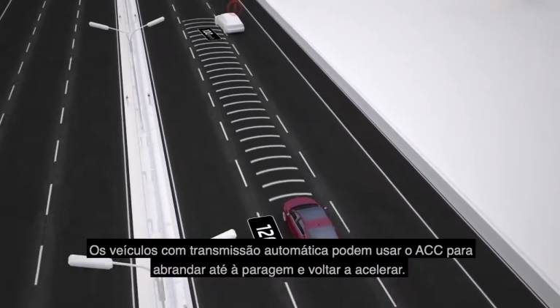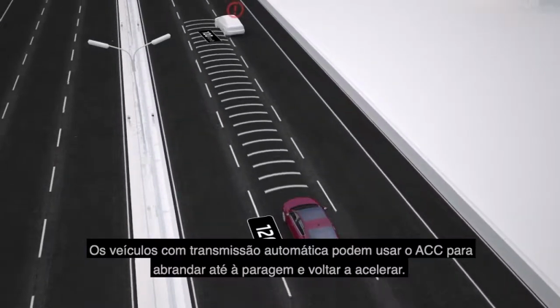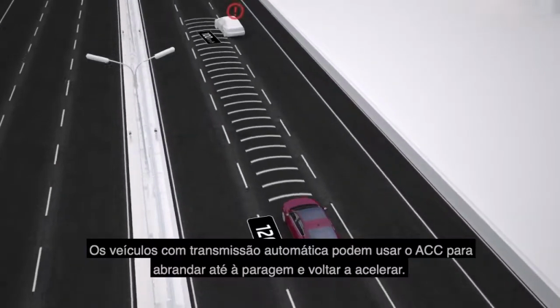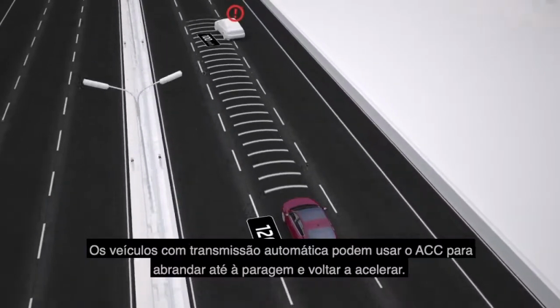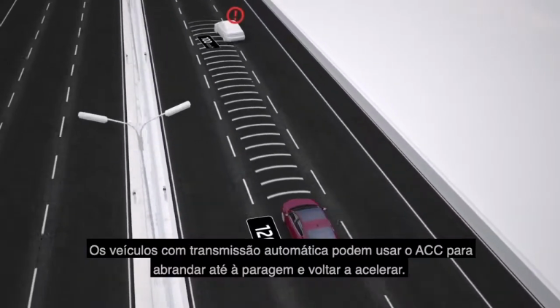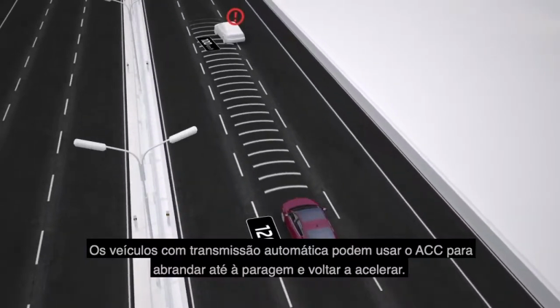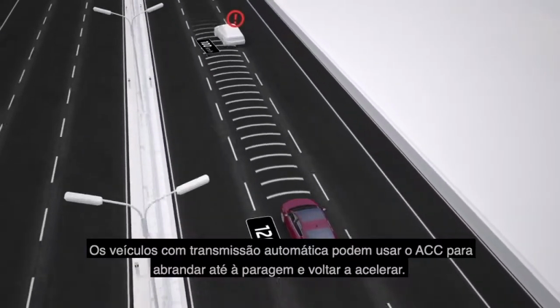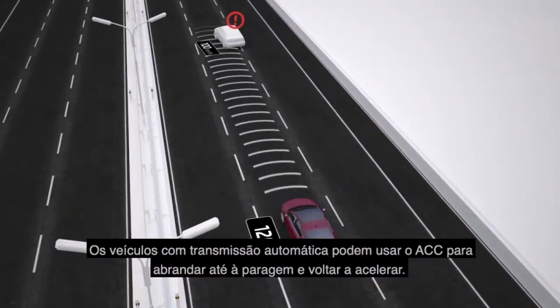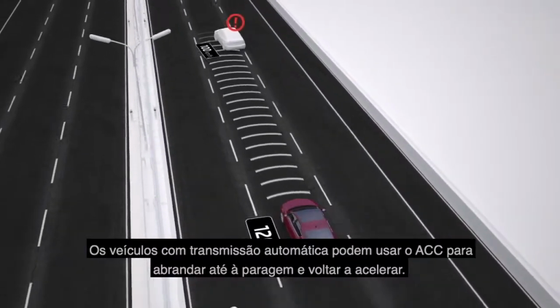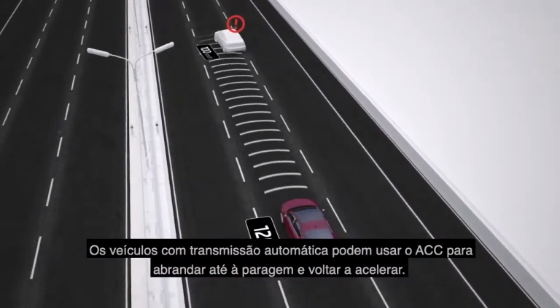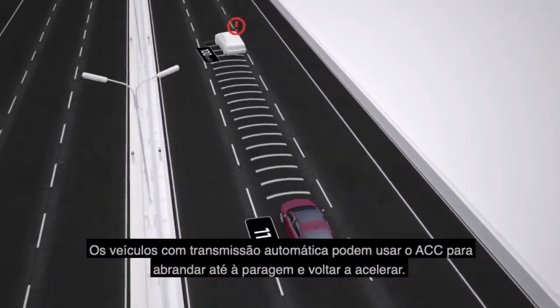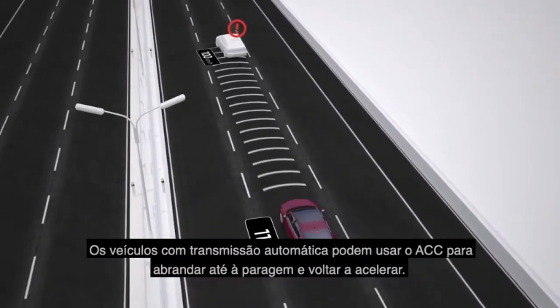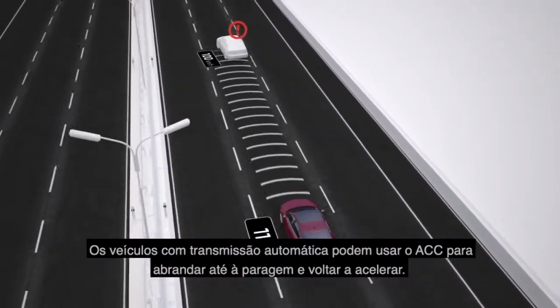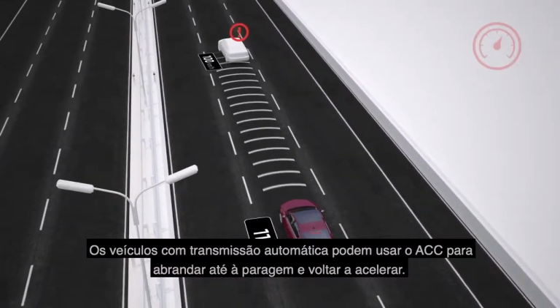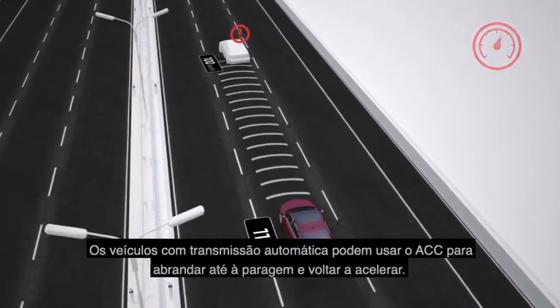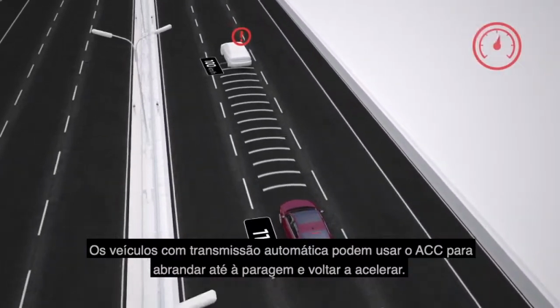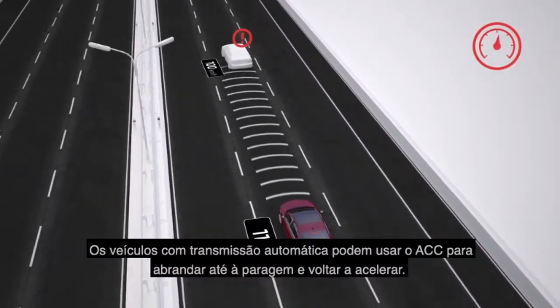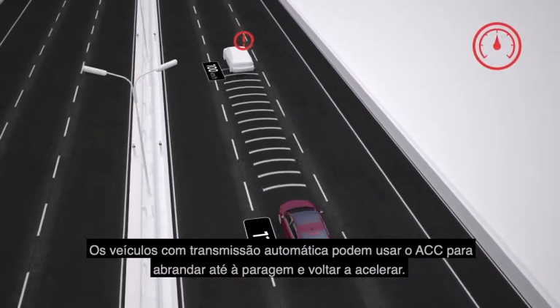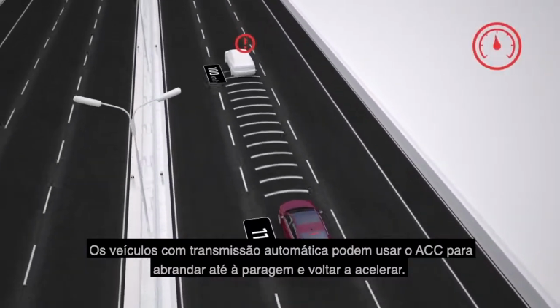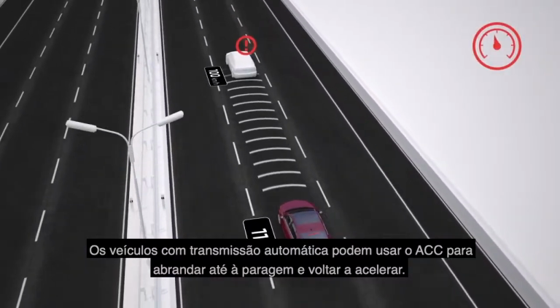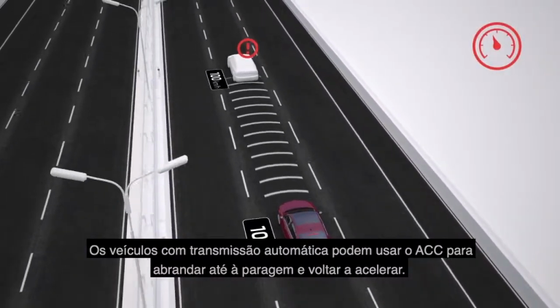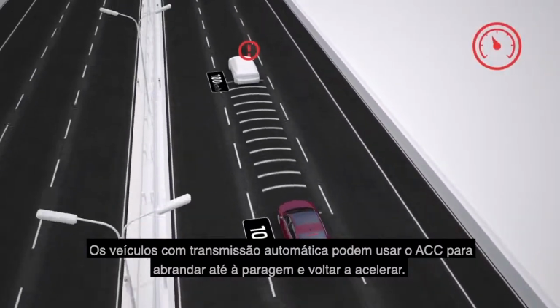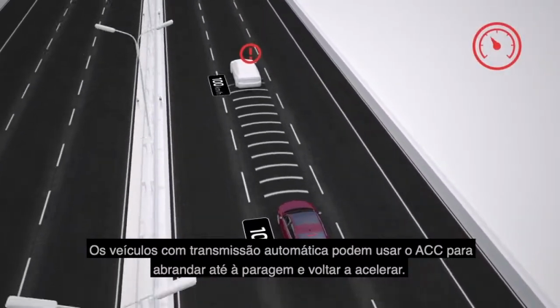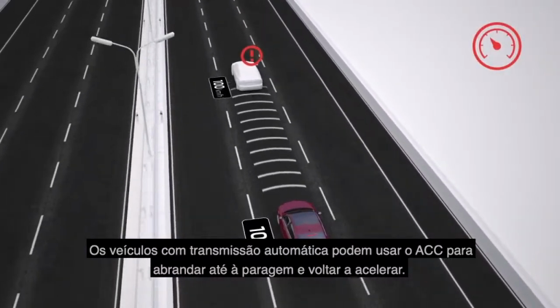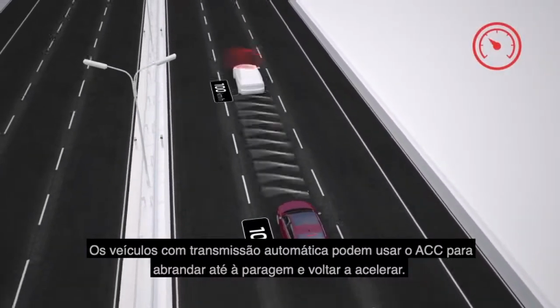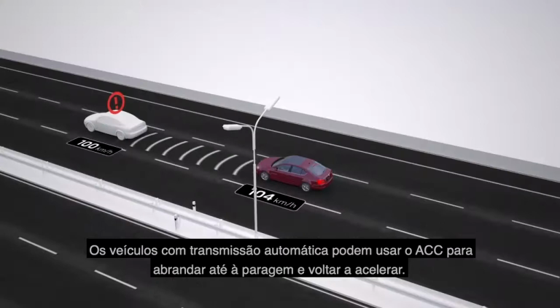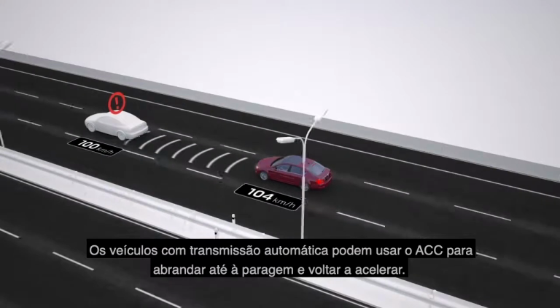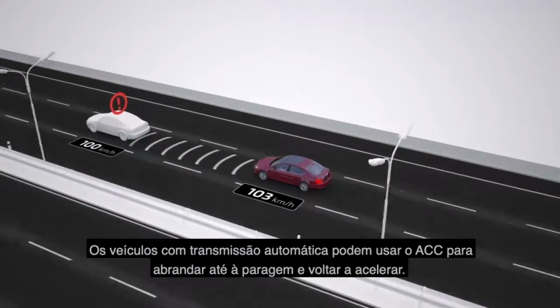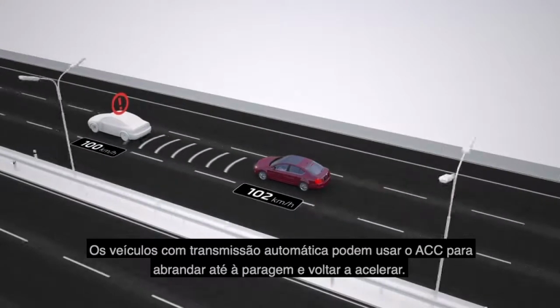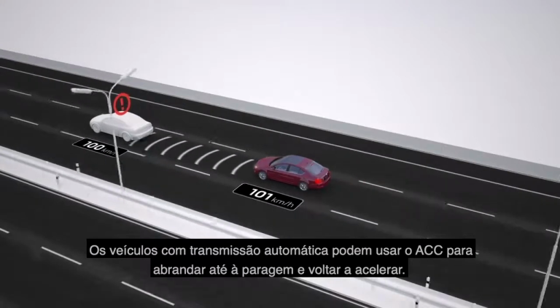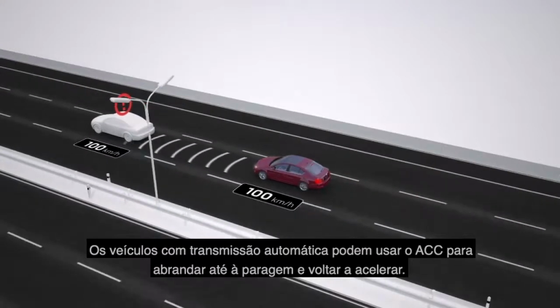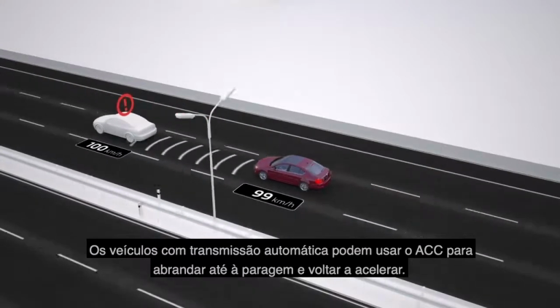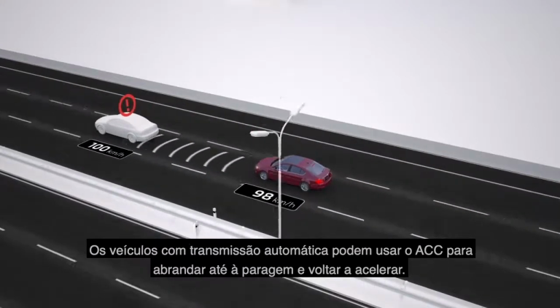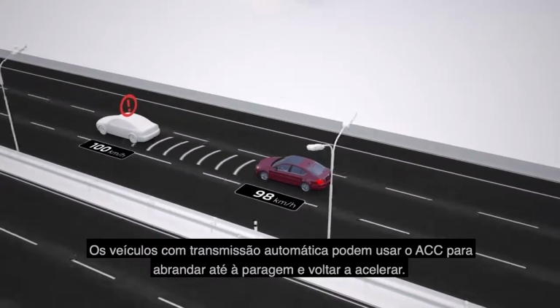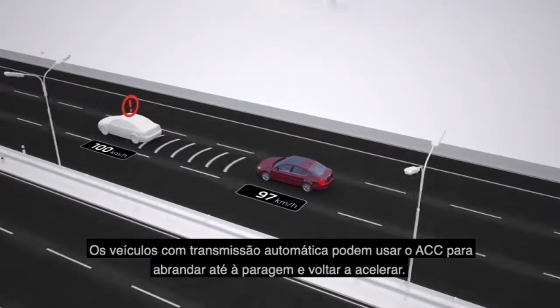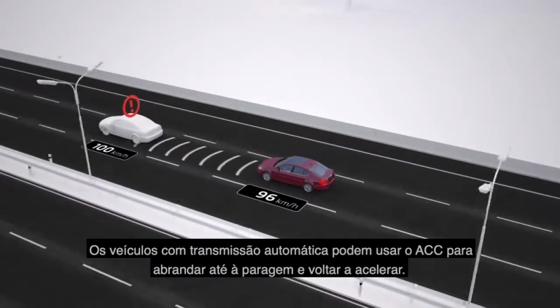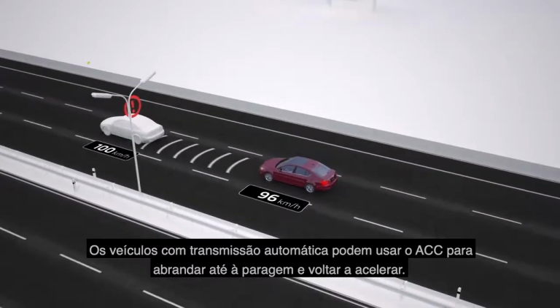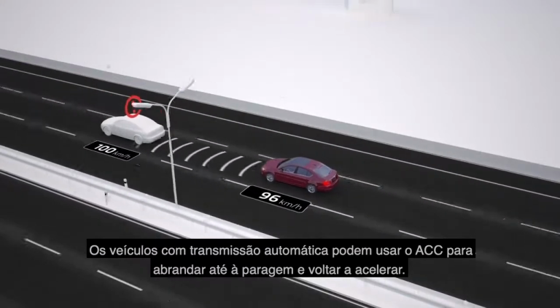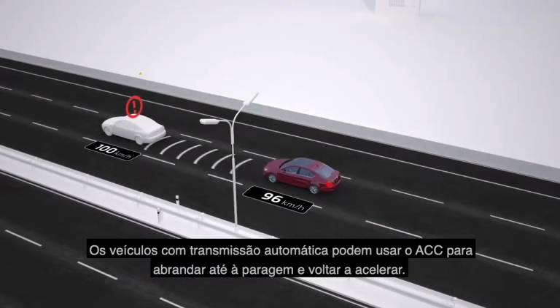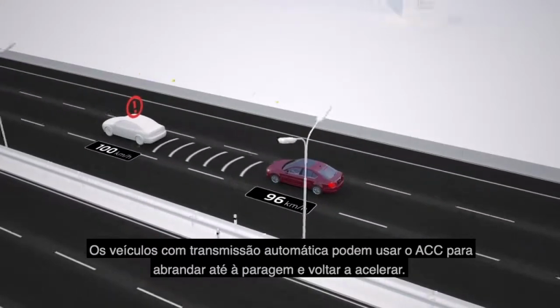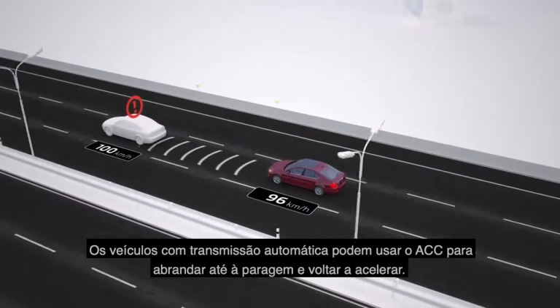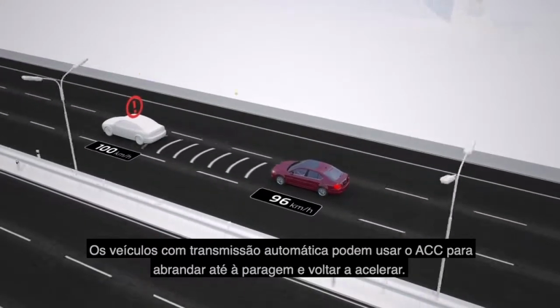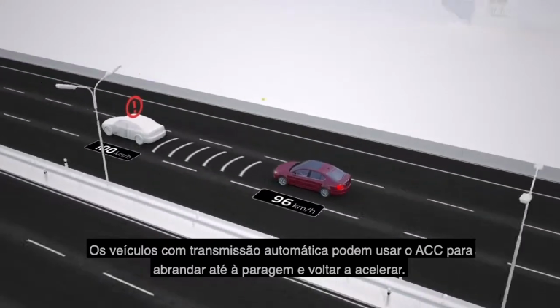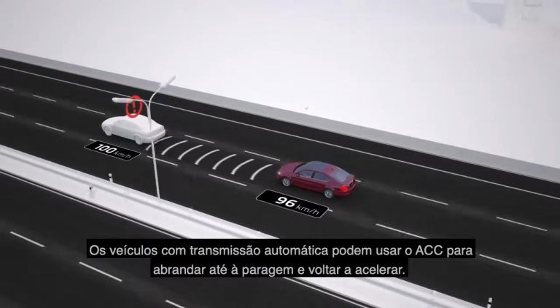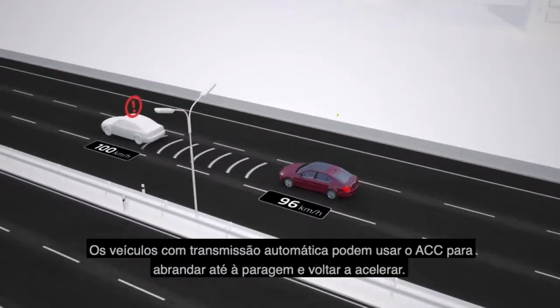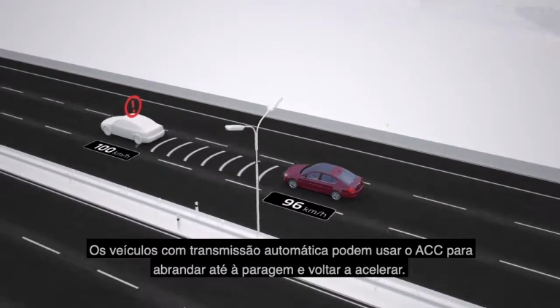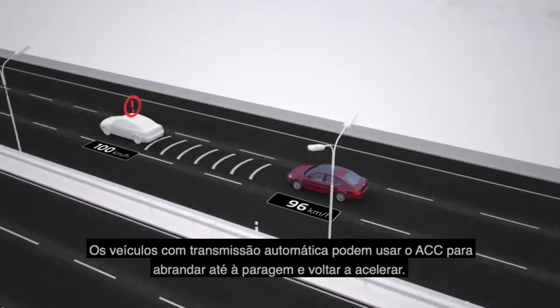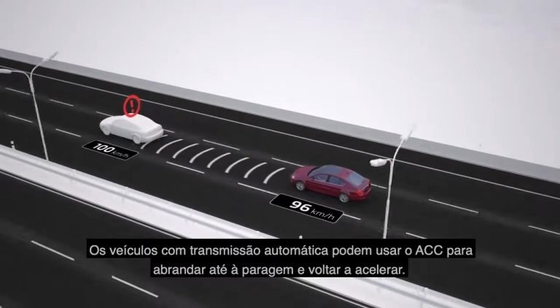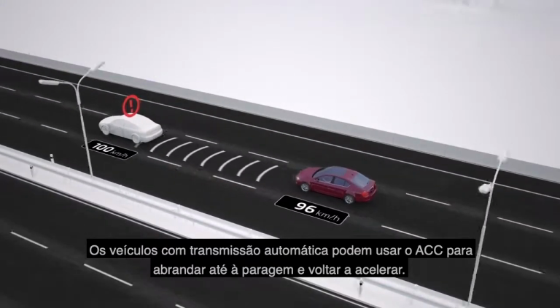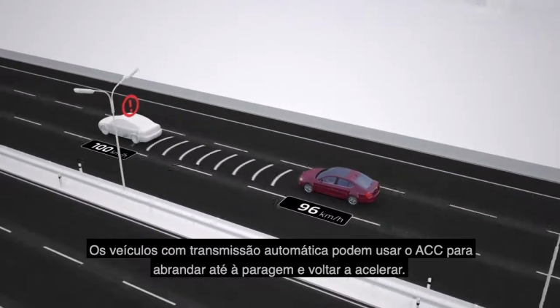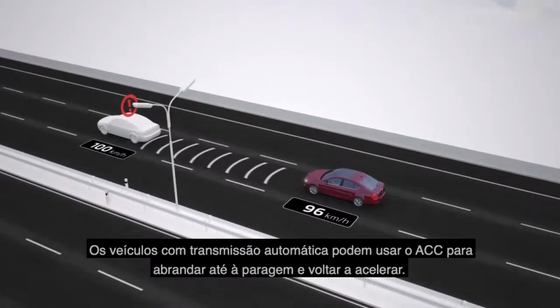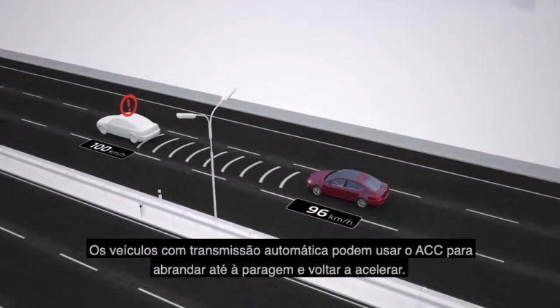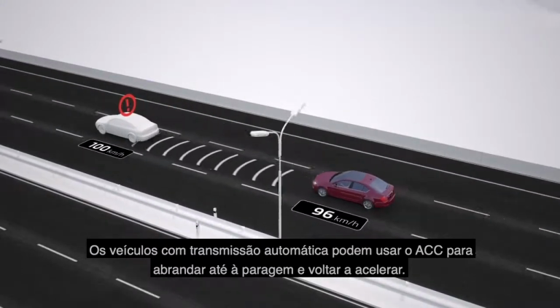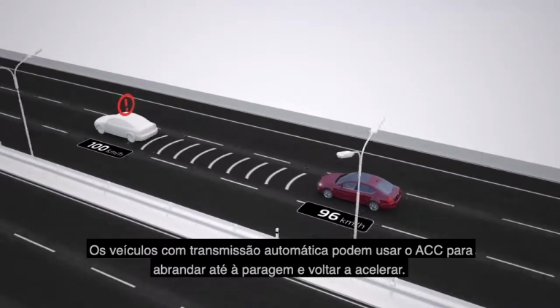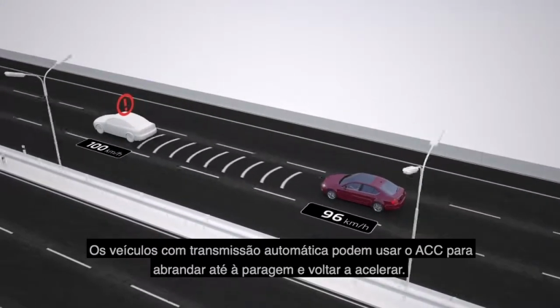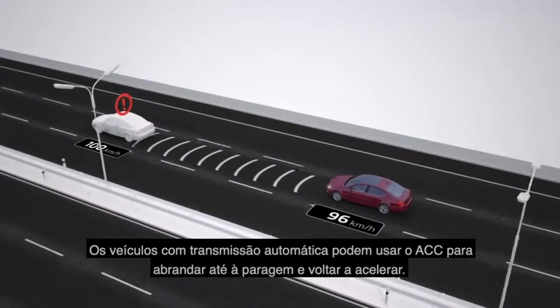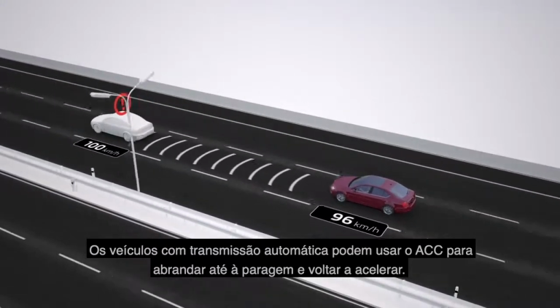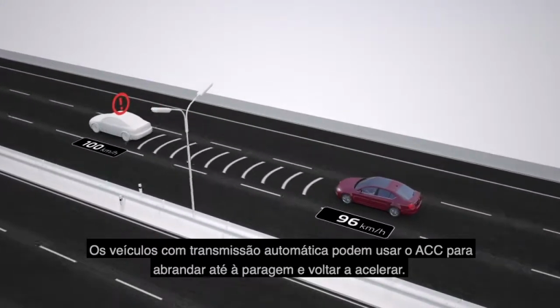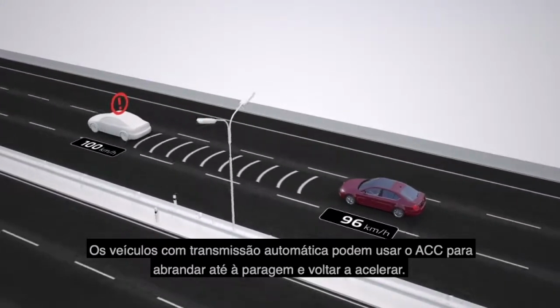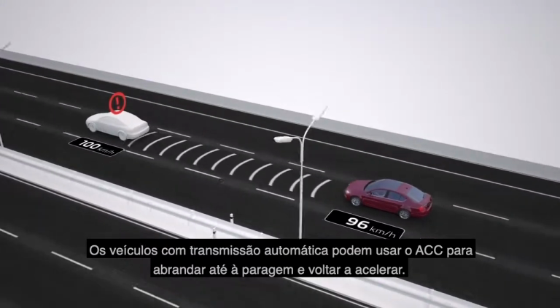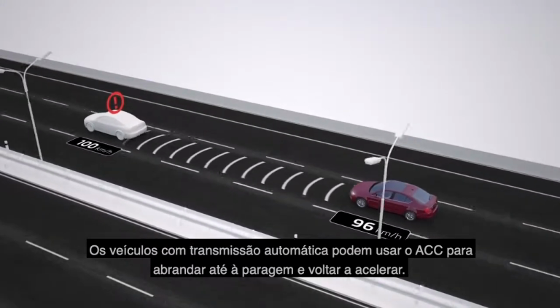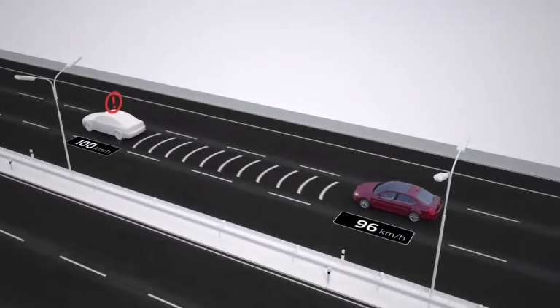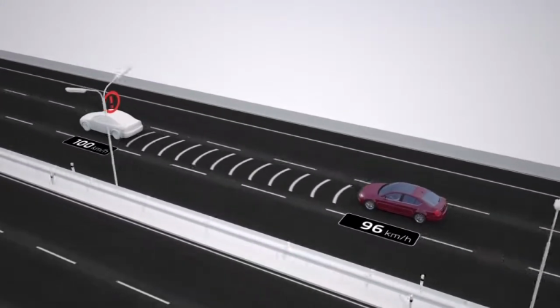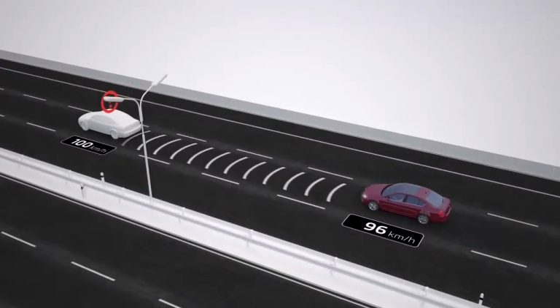Vehicles with automatic transmissions may use ACC to slow down to a complete stop and speed up again.